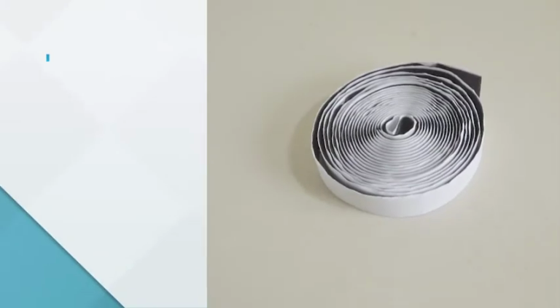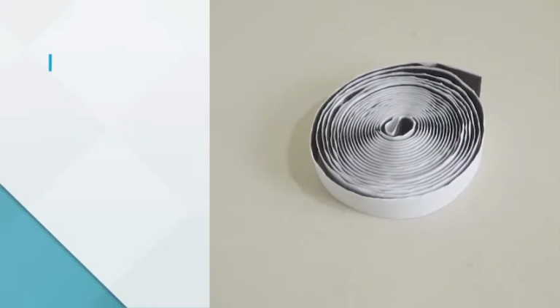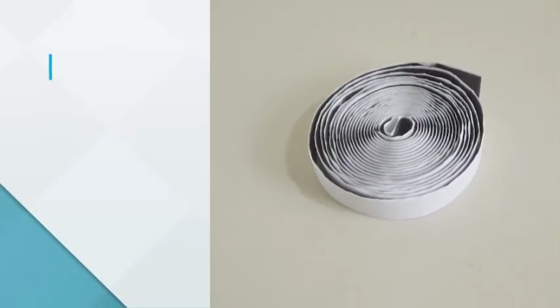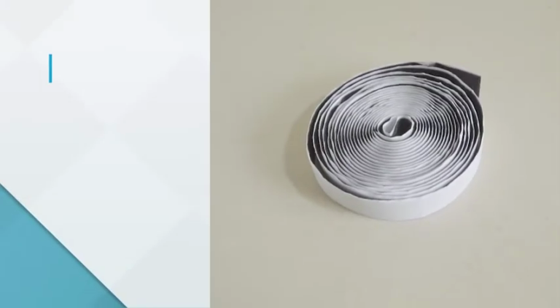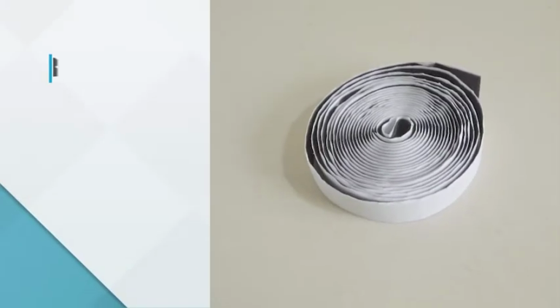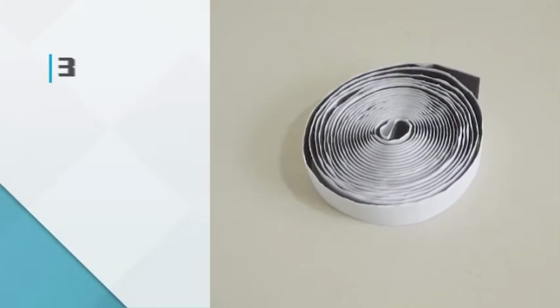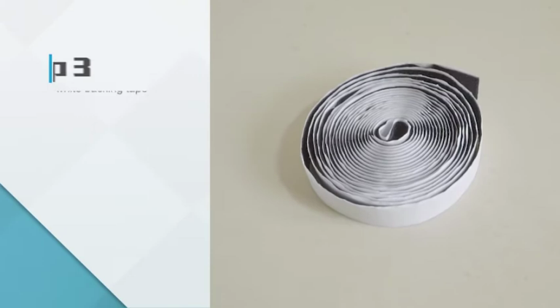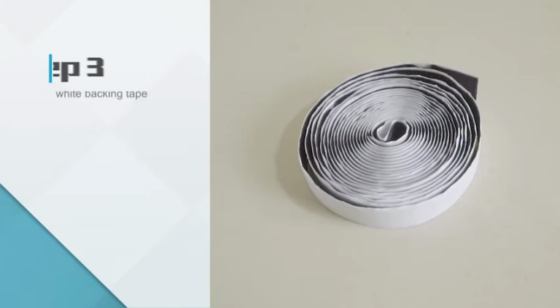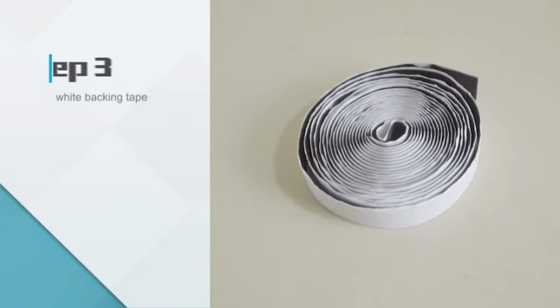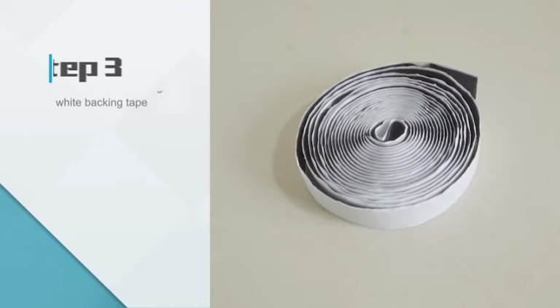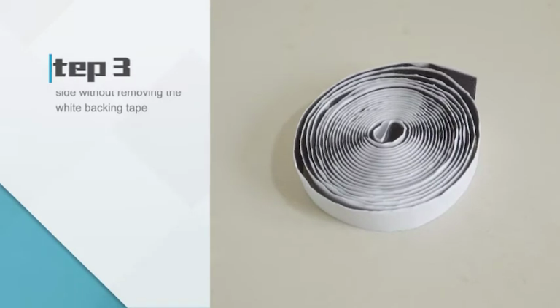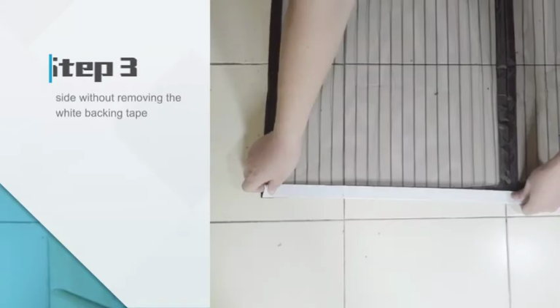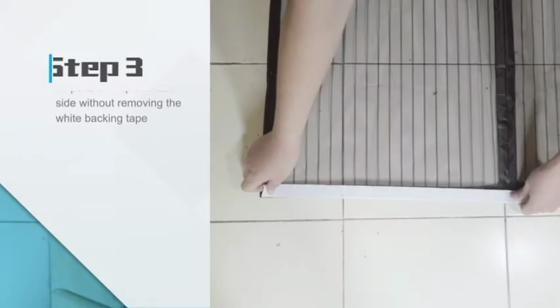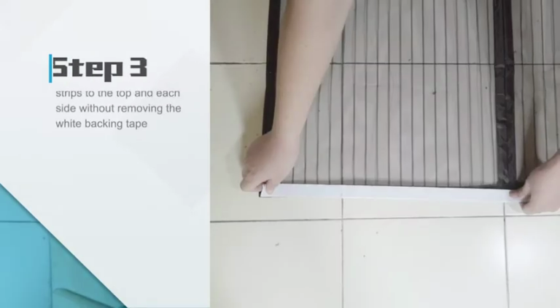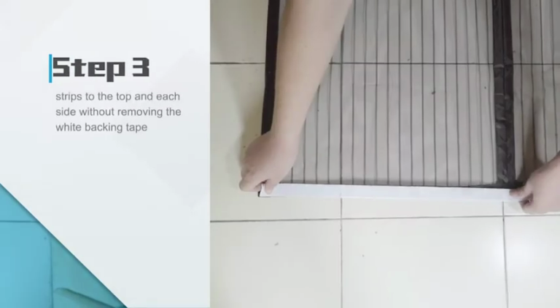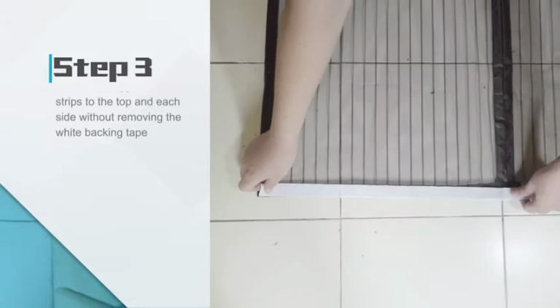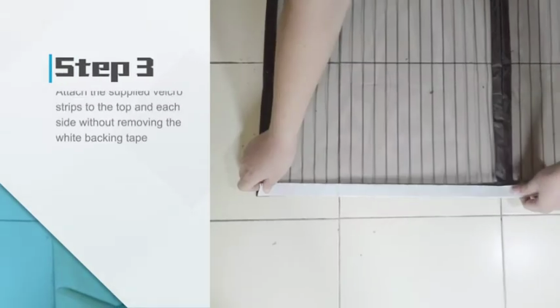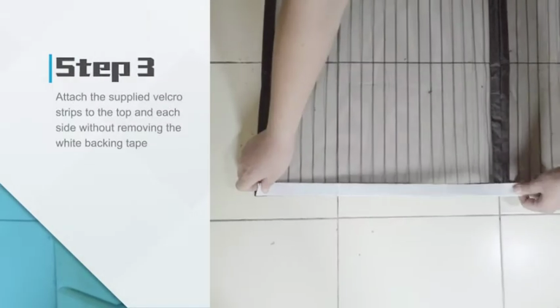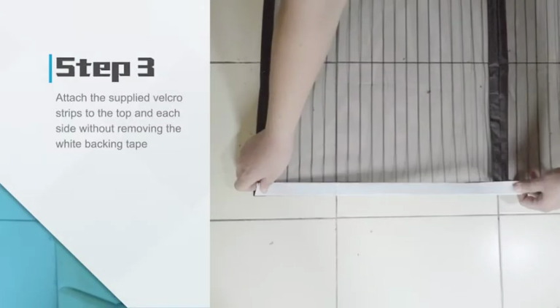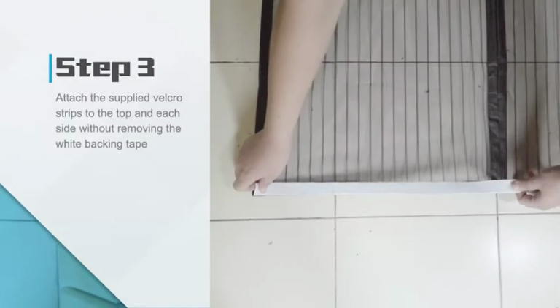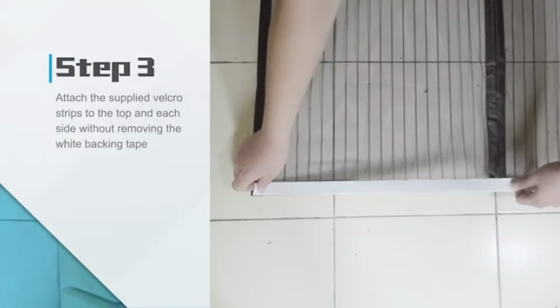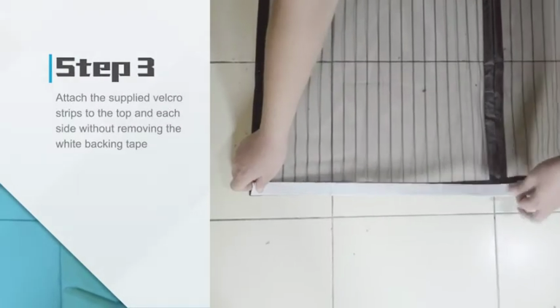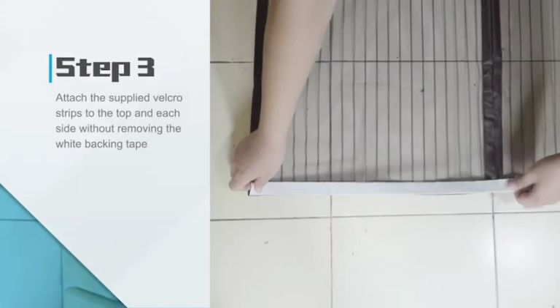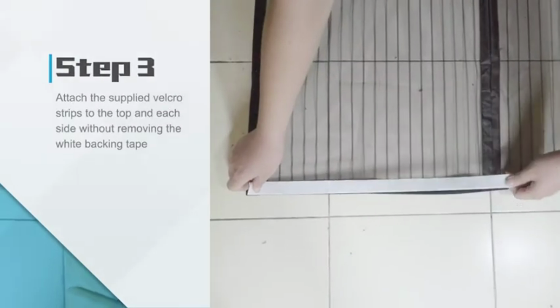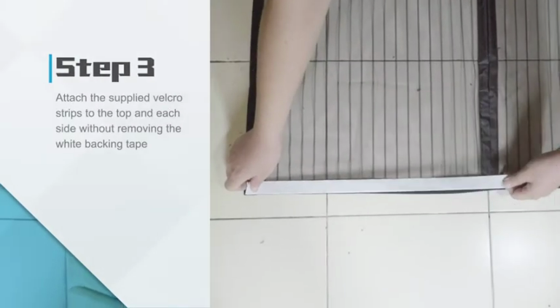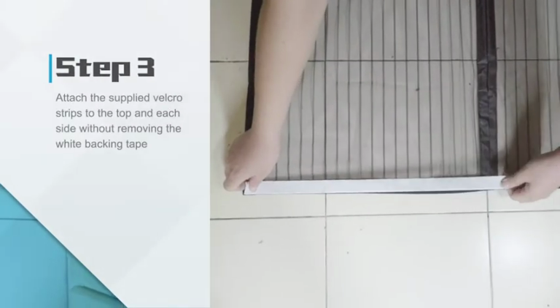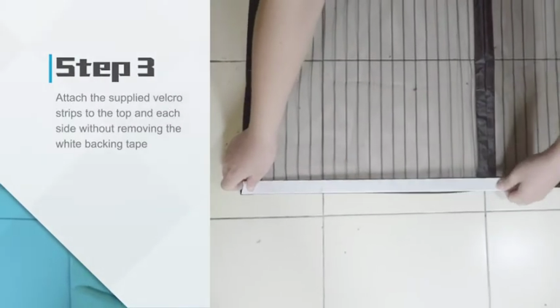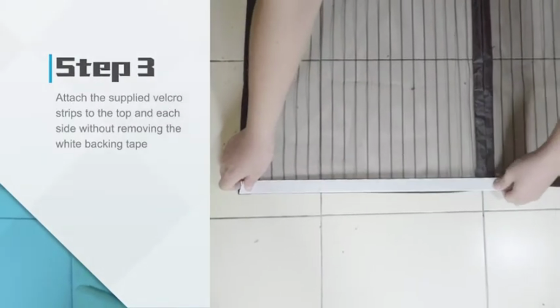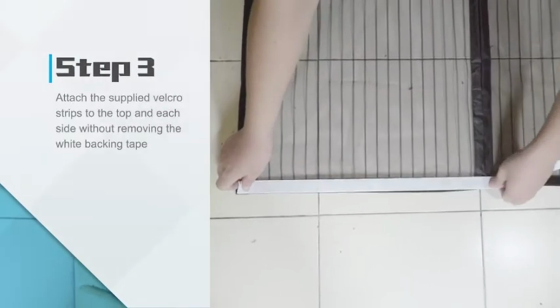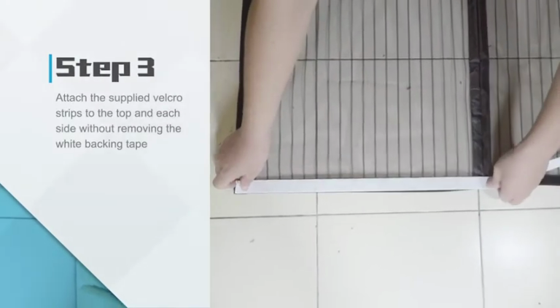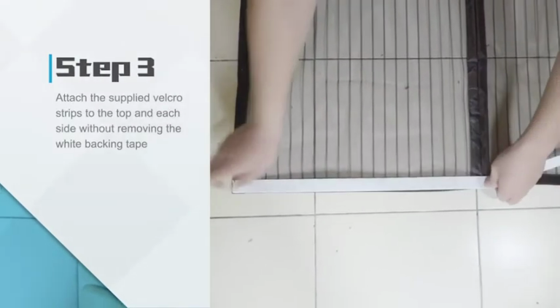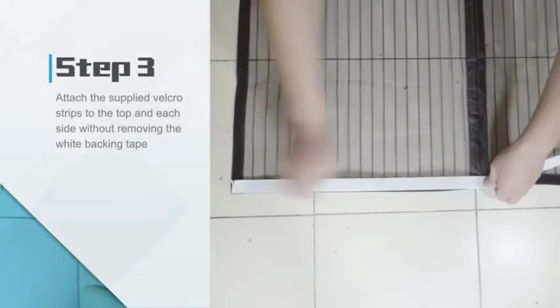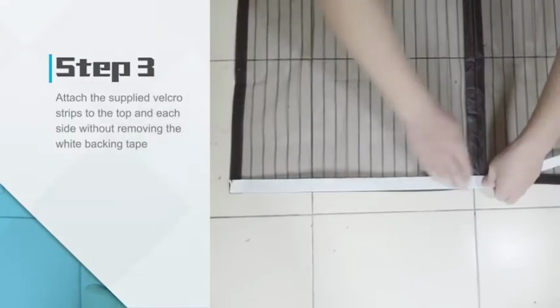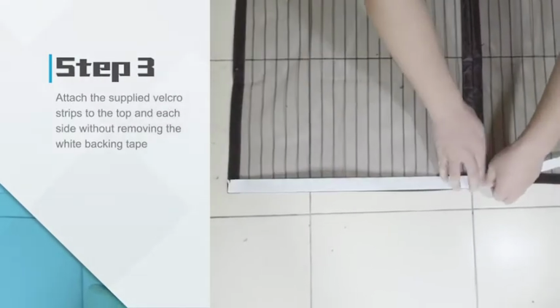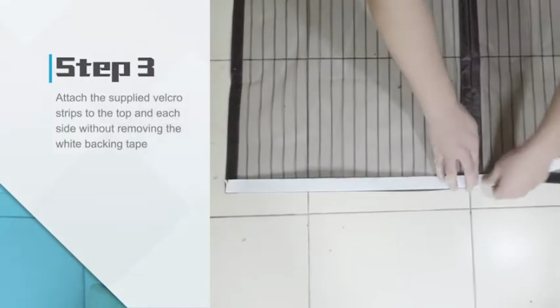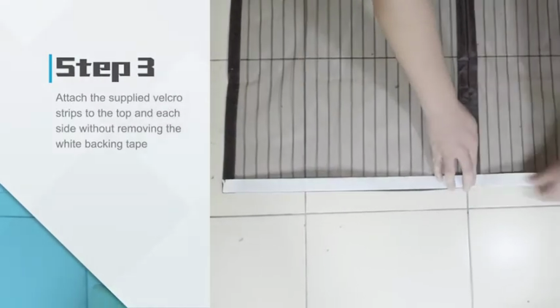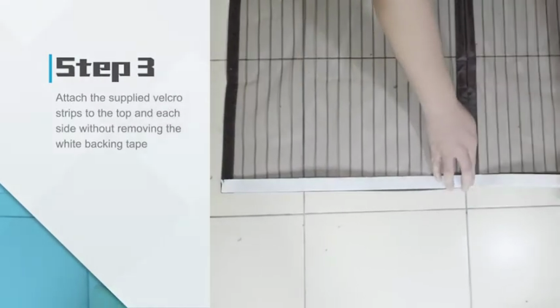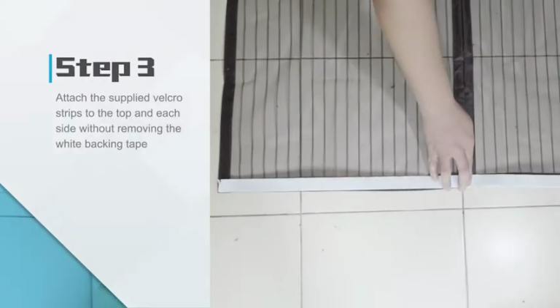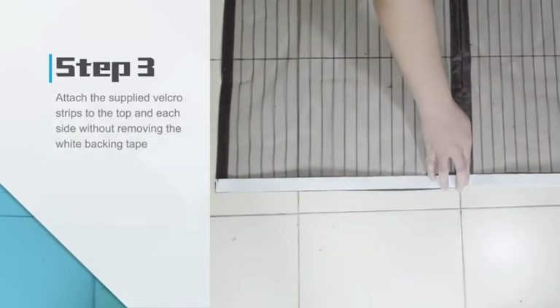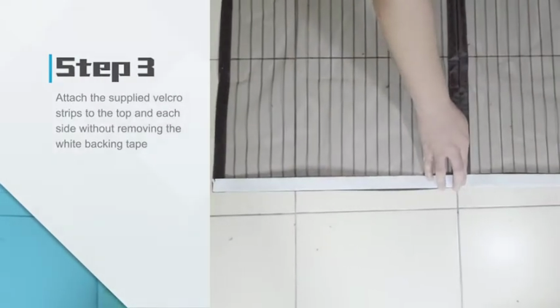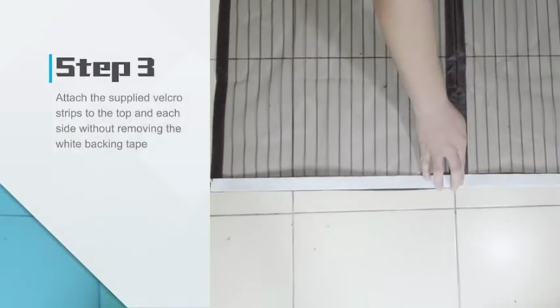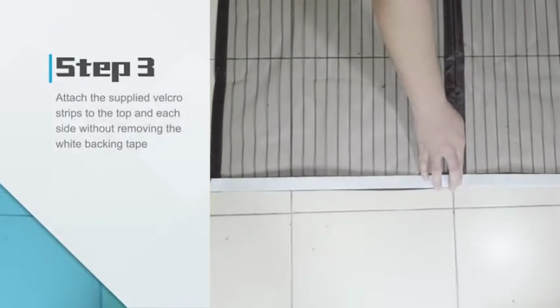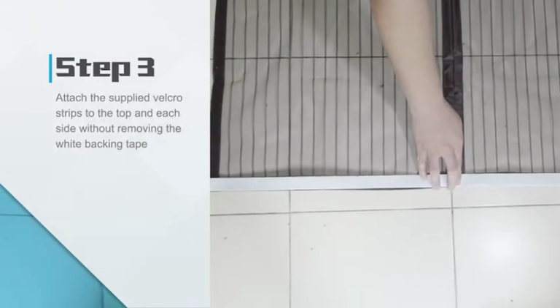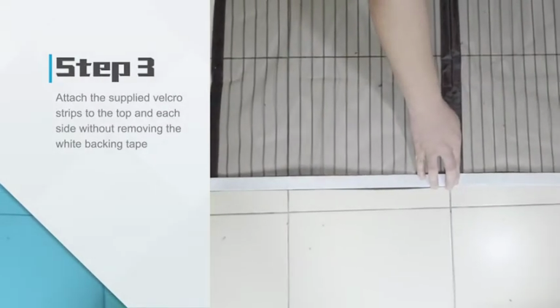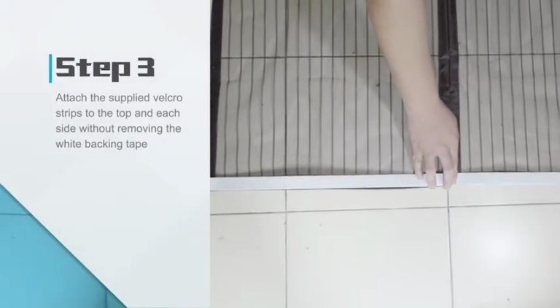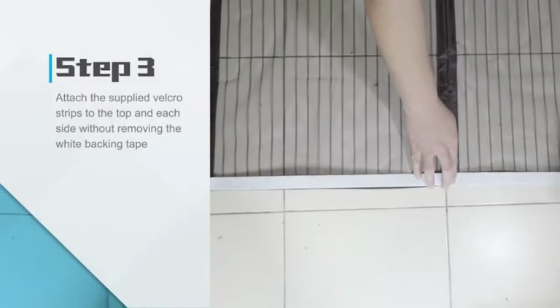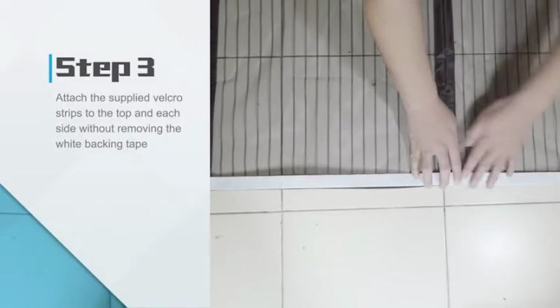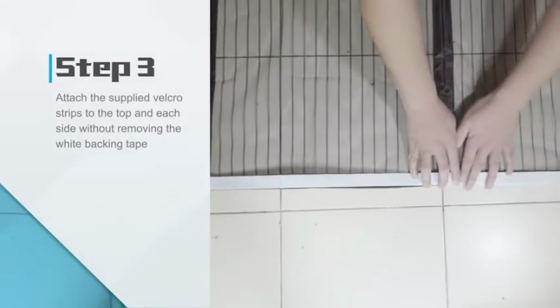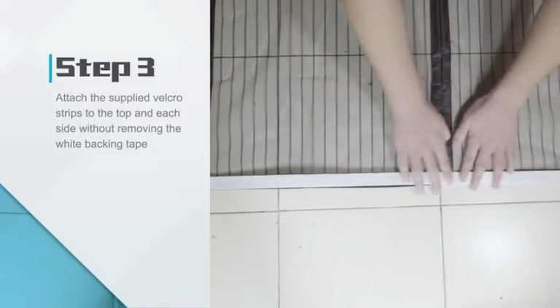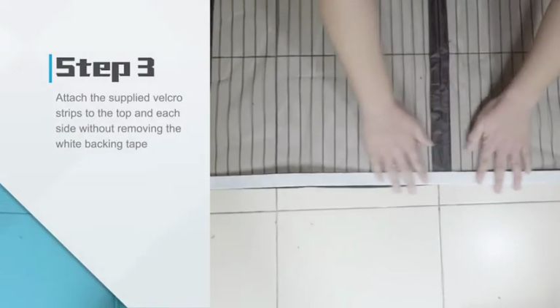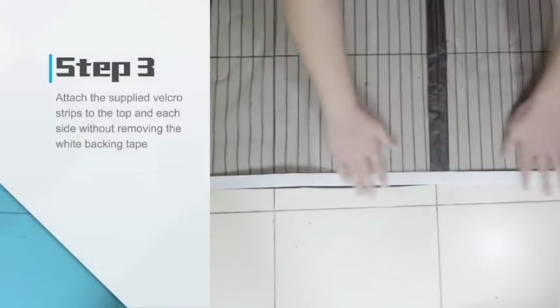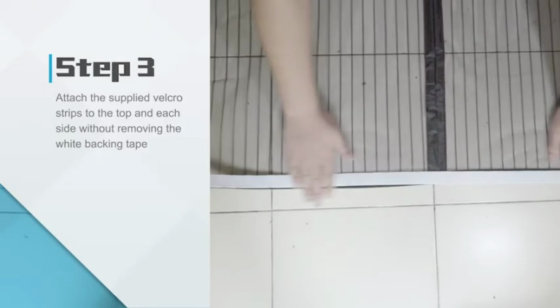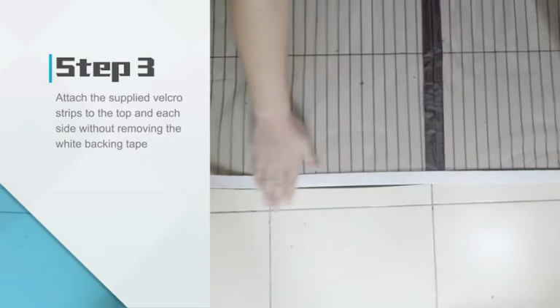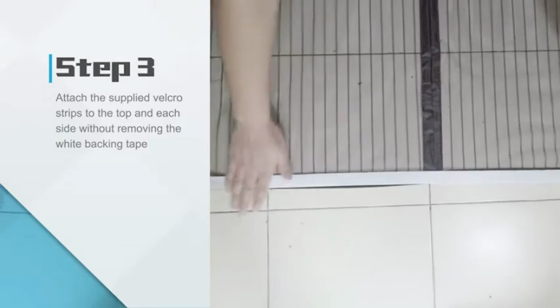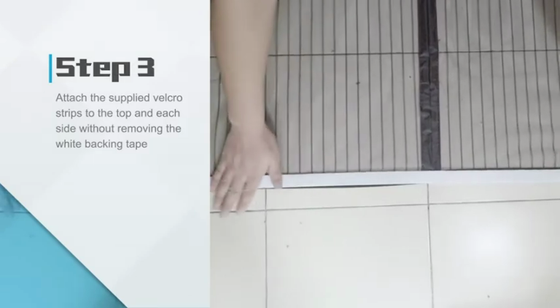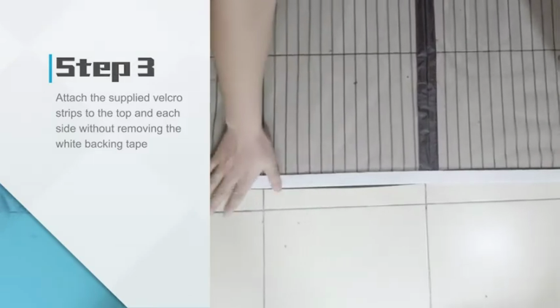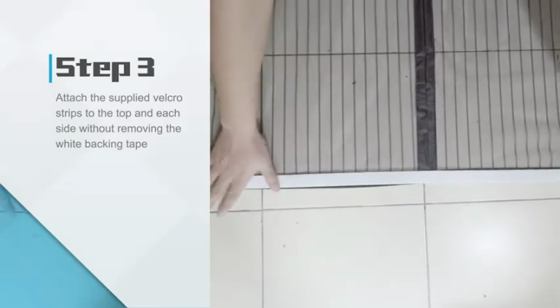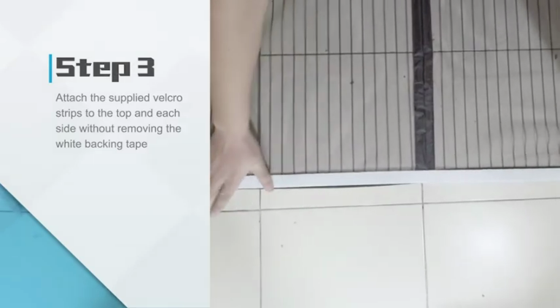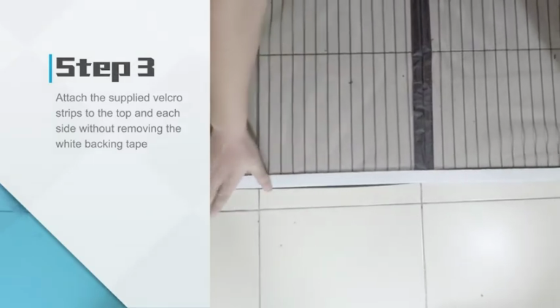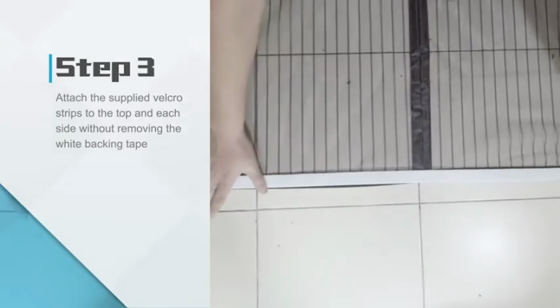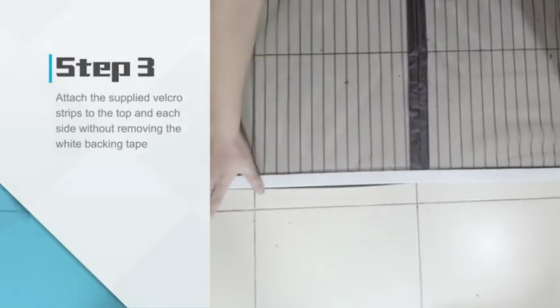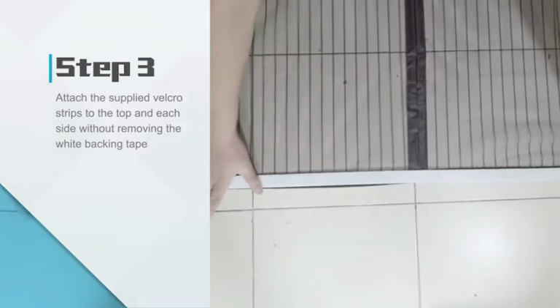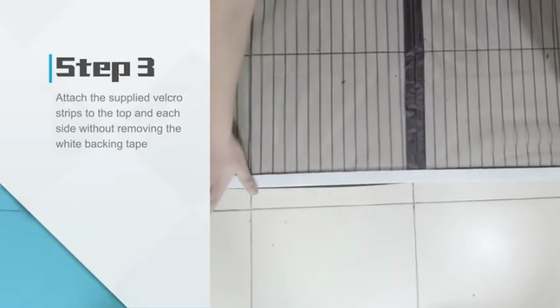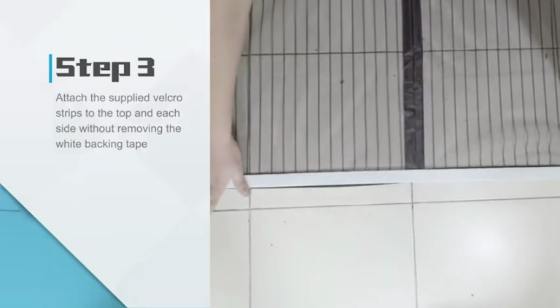Step 3: Attach the supplied Velcro strips to the top and each side without removing the white backing tape.